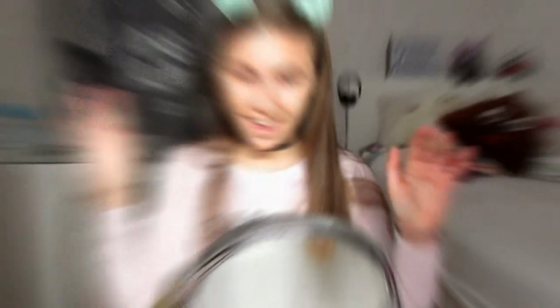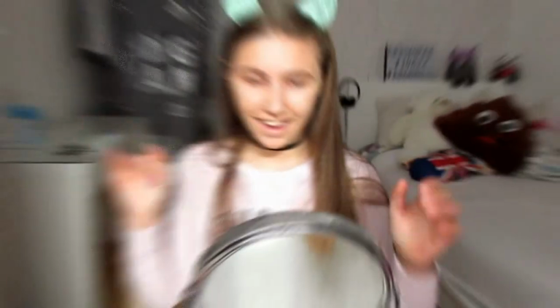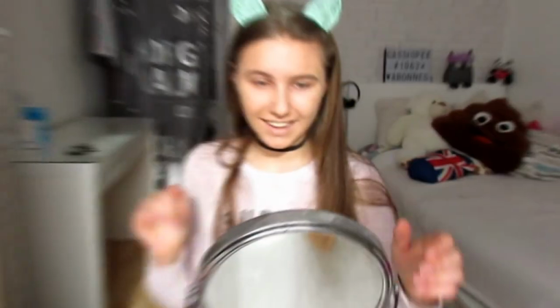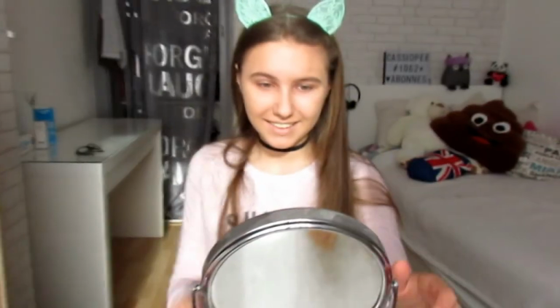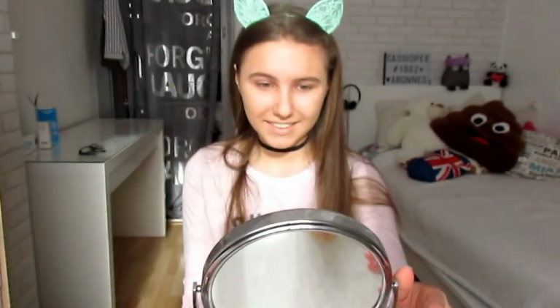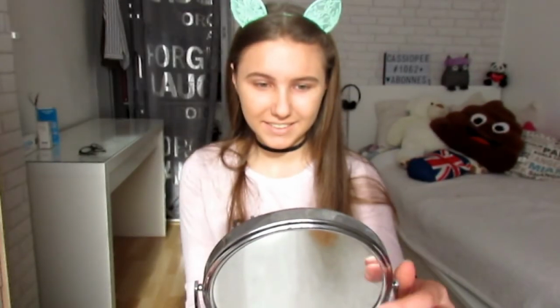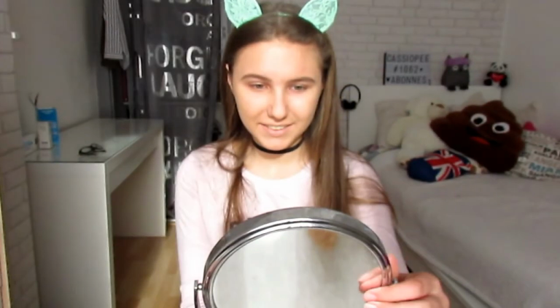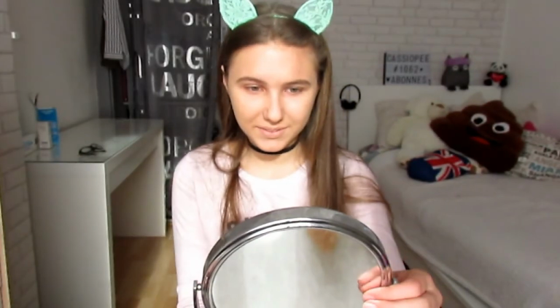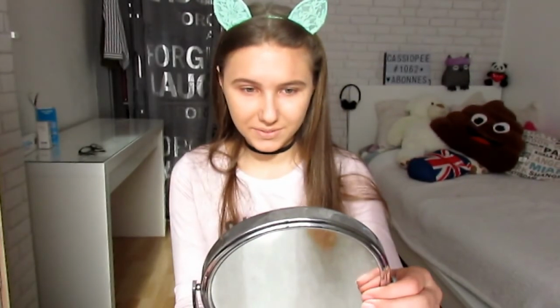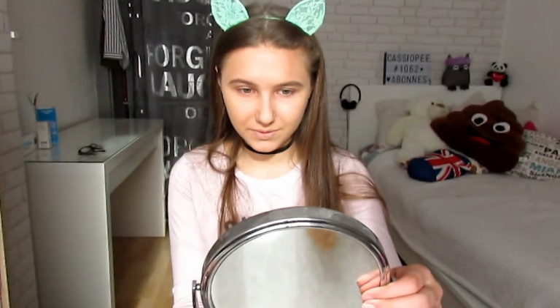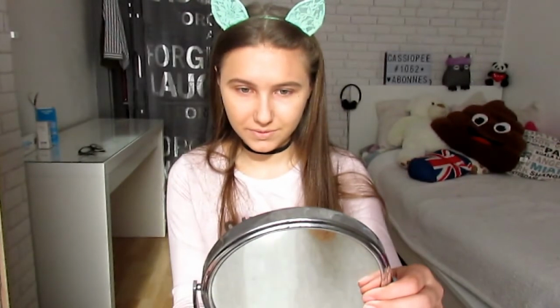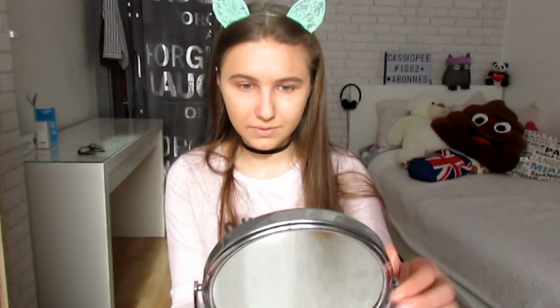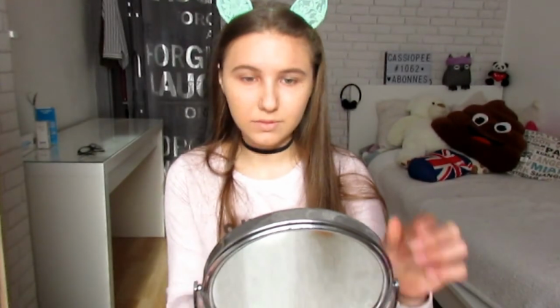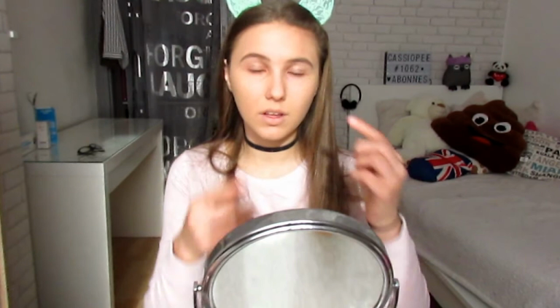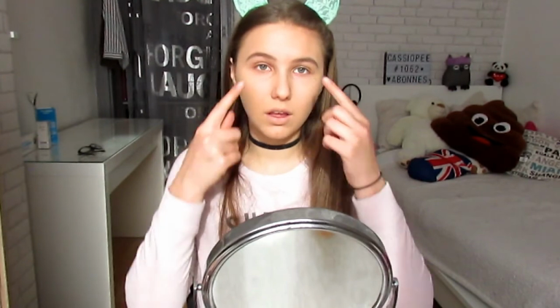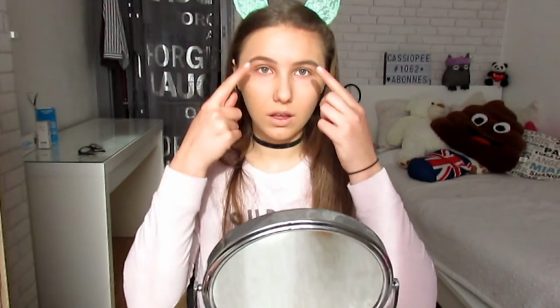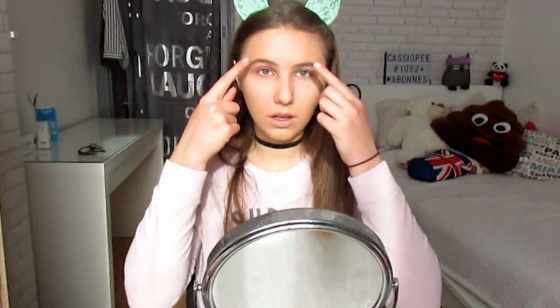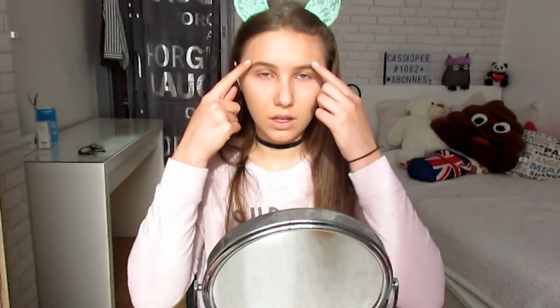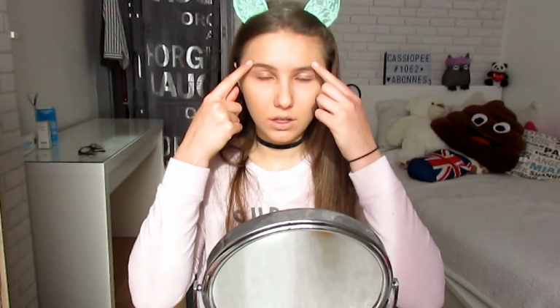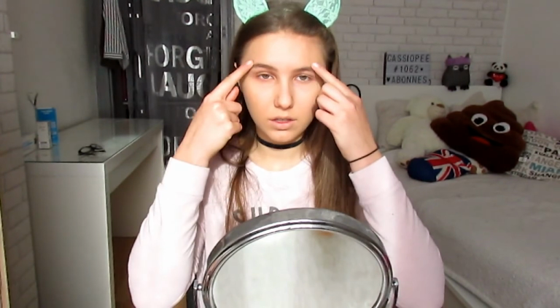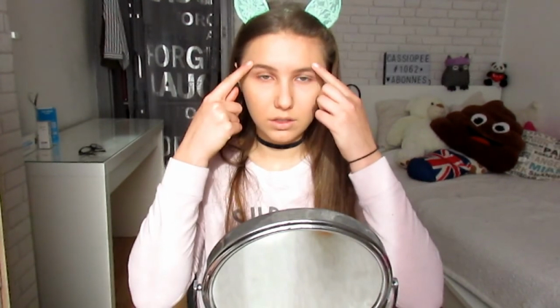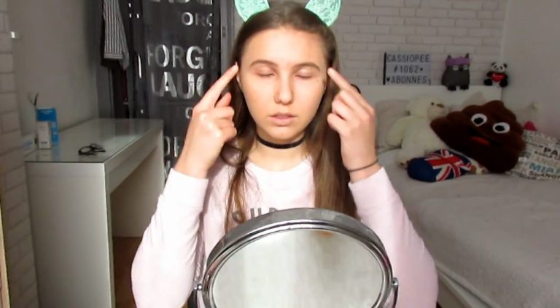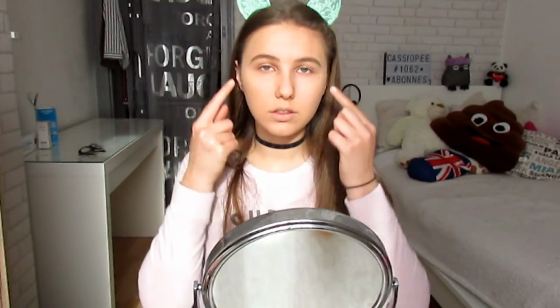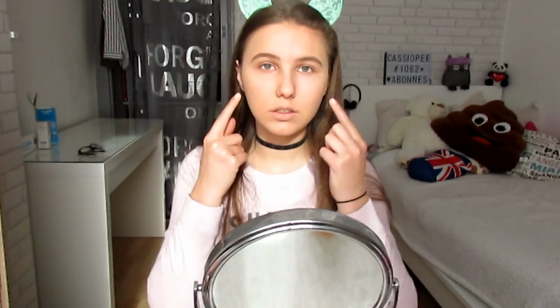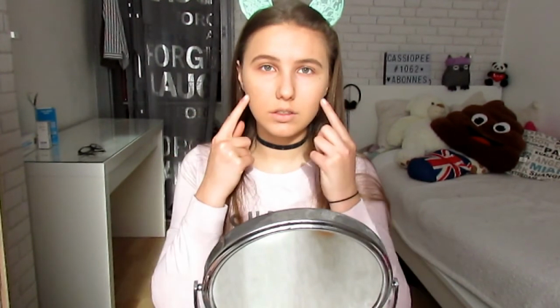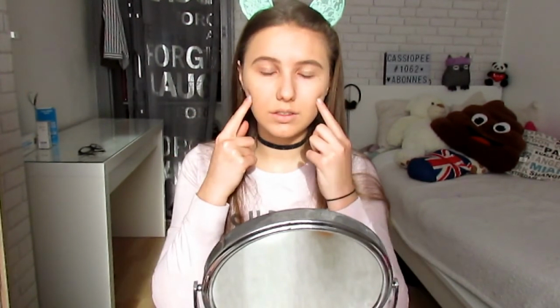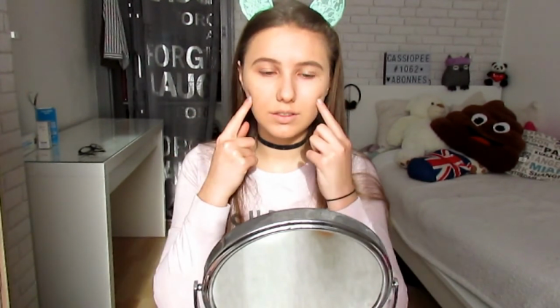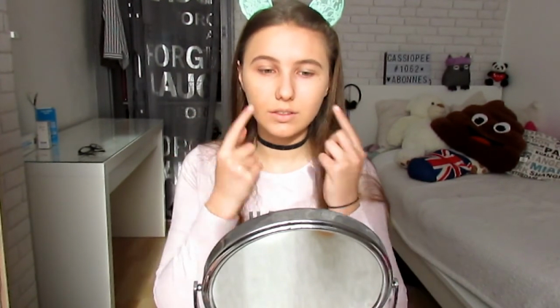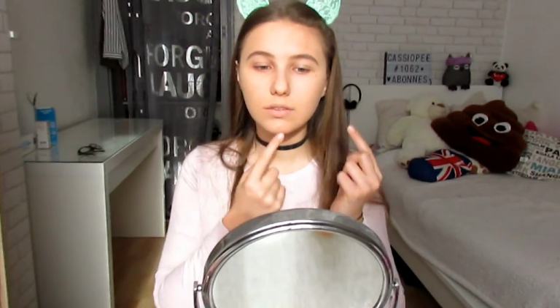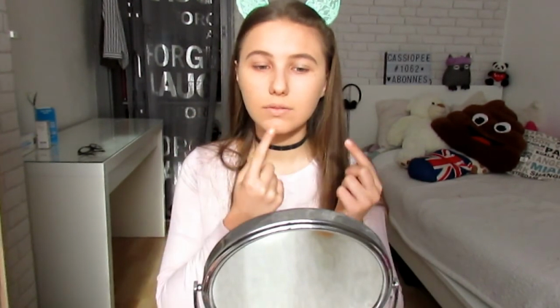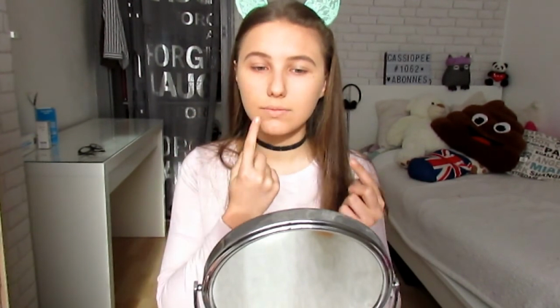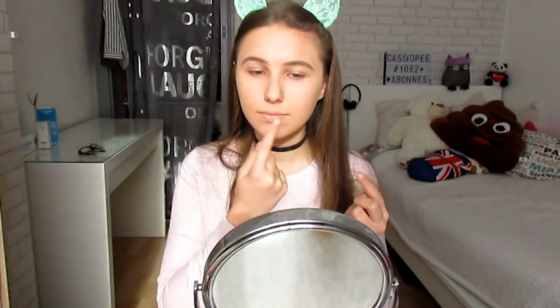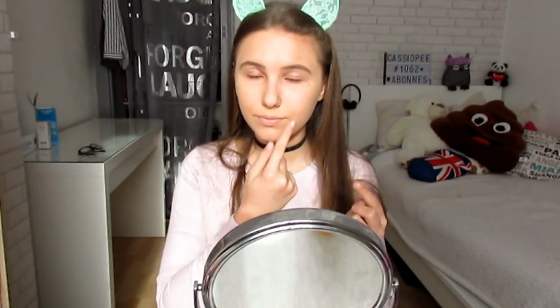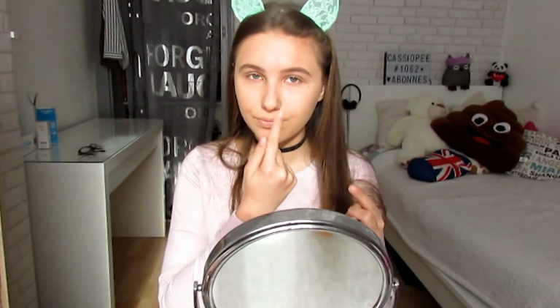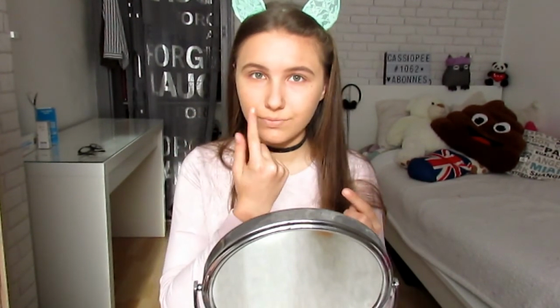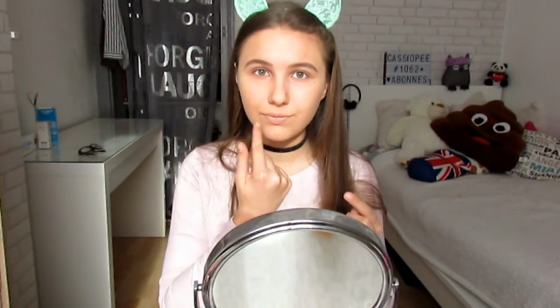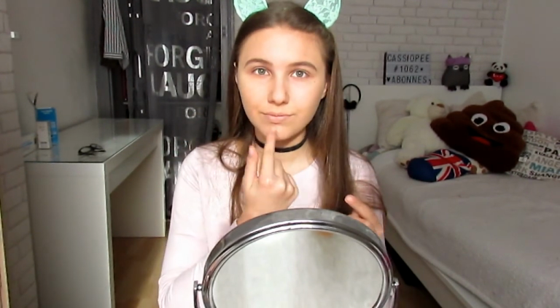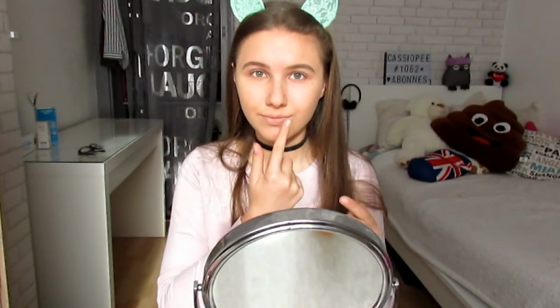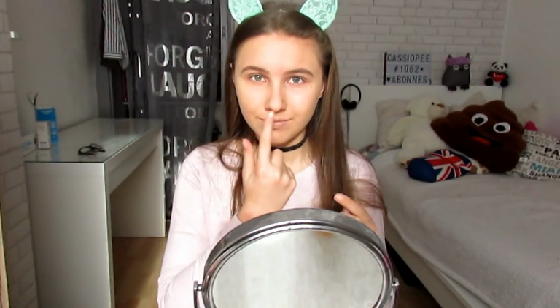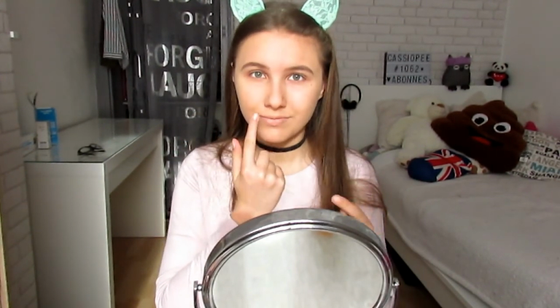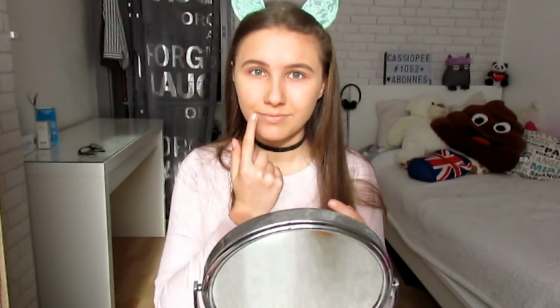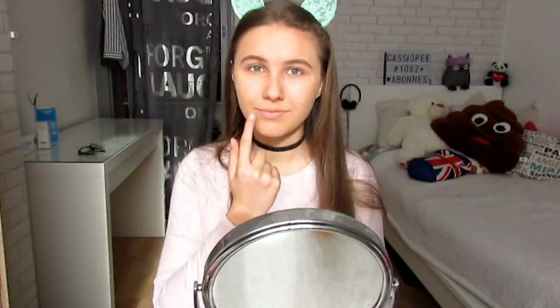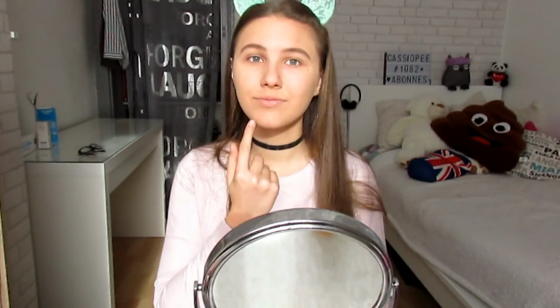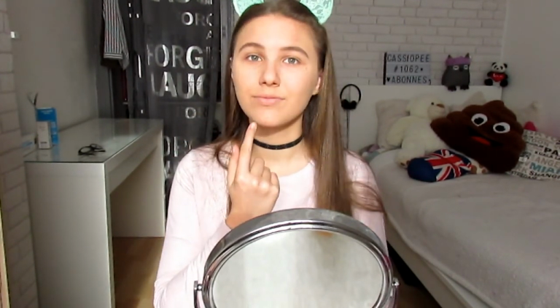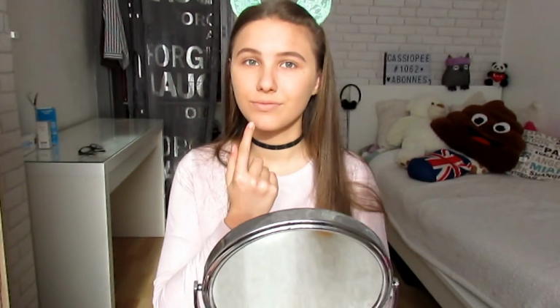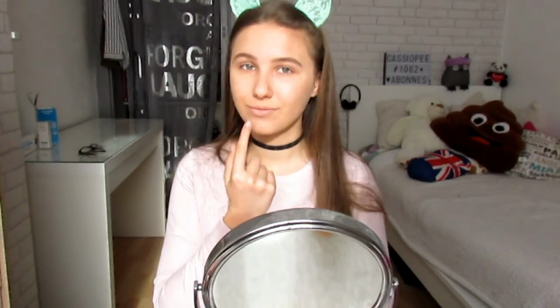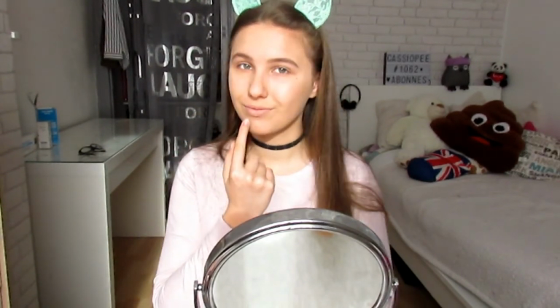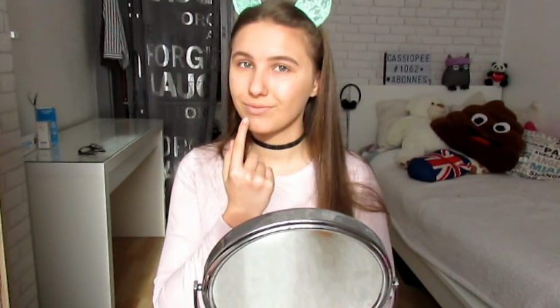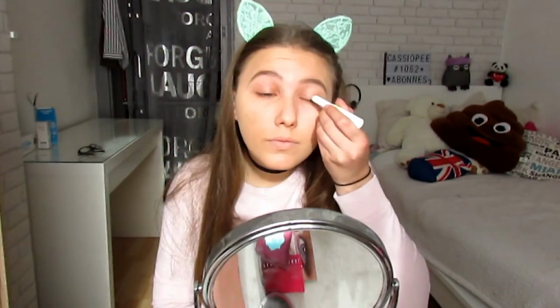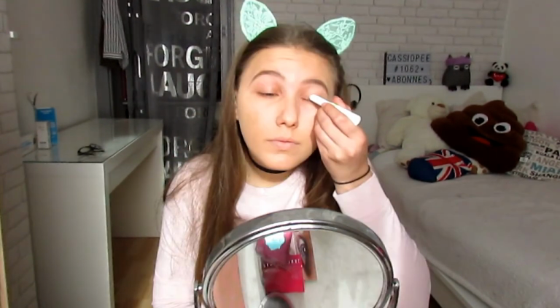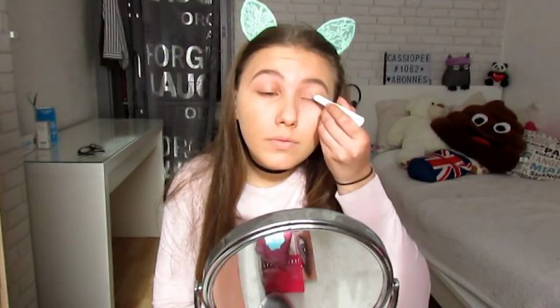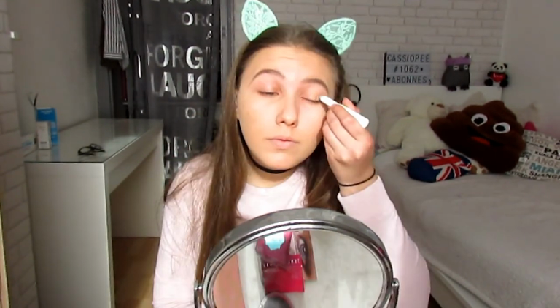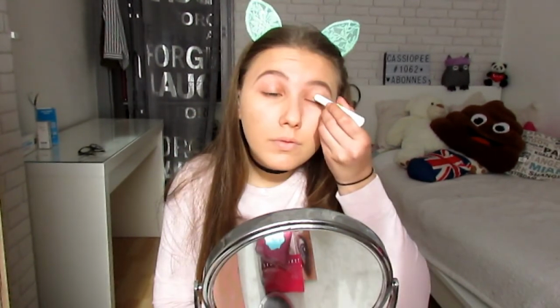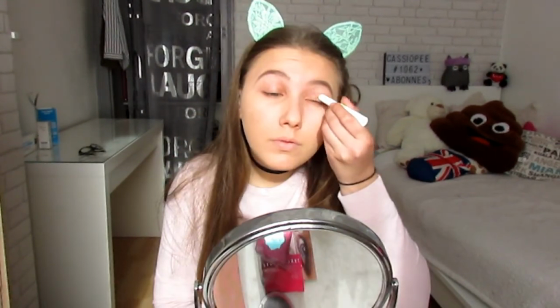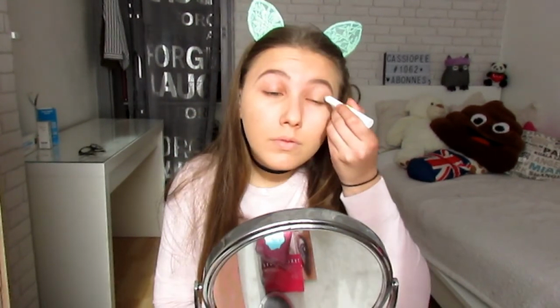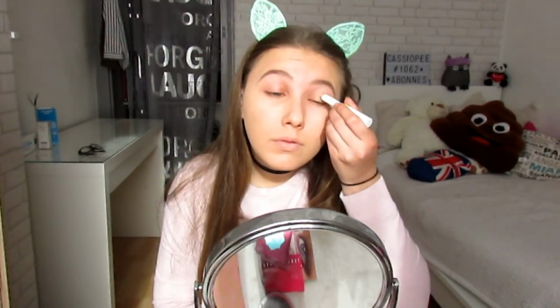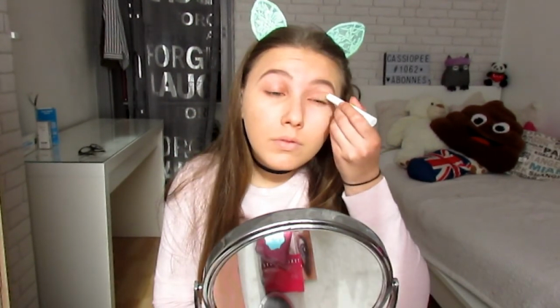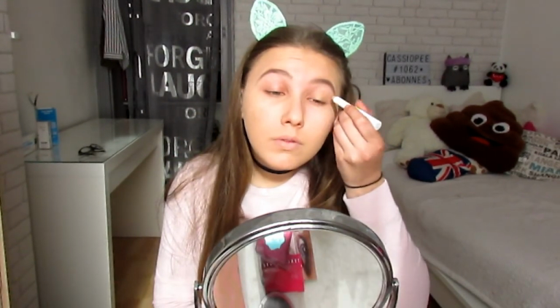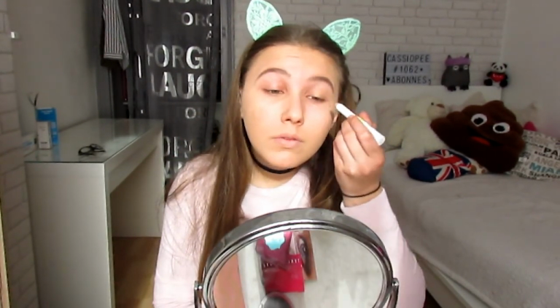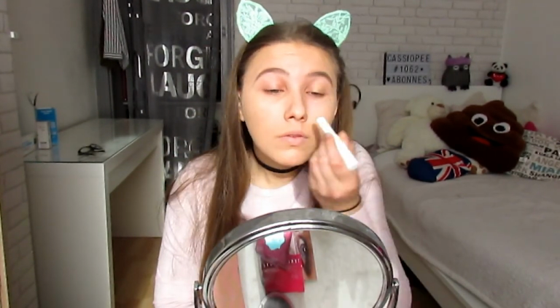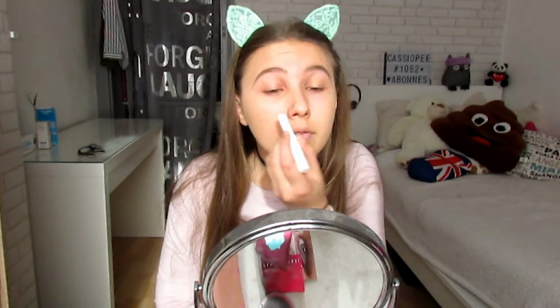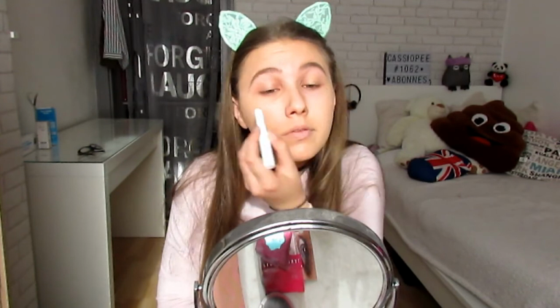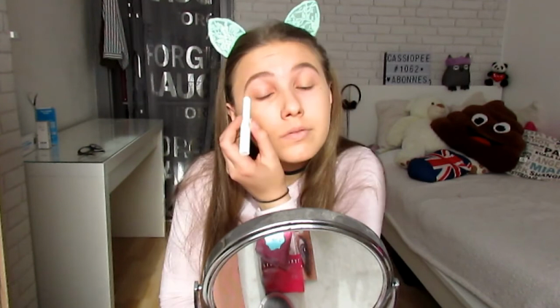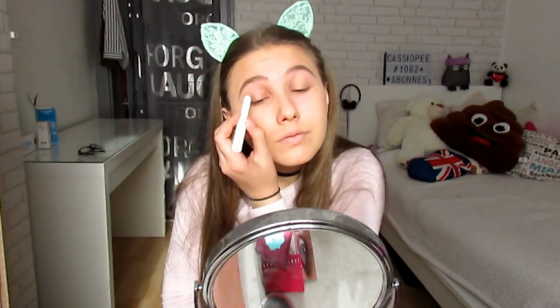Hello everyone, I hope you're doing well today. We're doing Halloween in this video — it's the second time I've made this look, but I had a little issue with my mic.